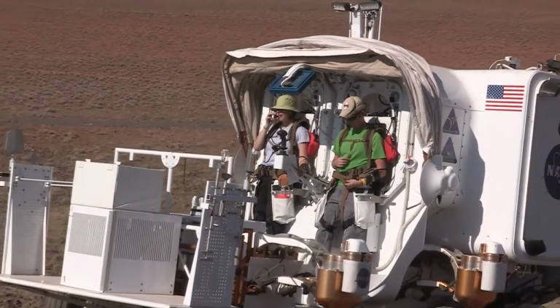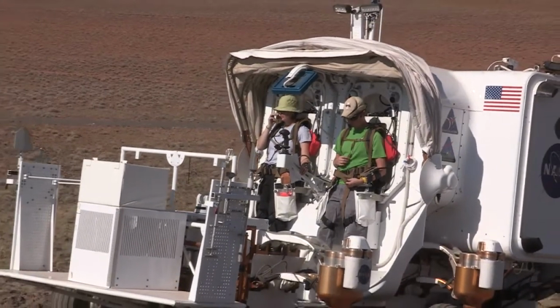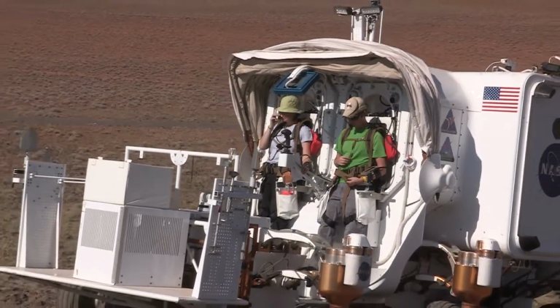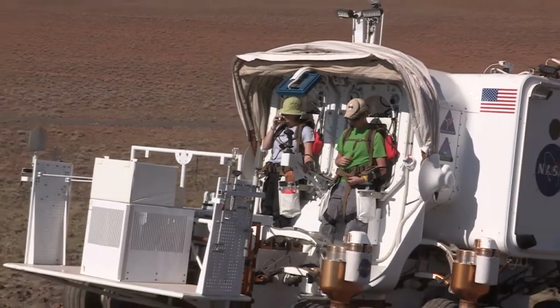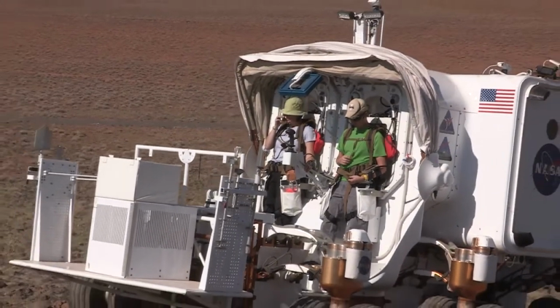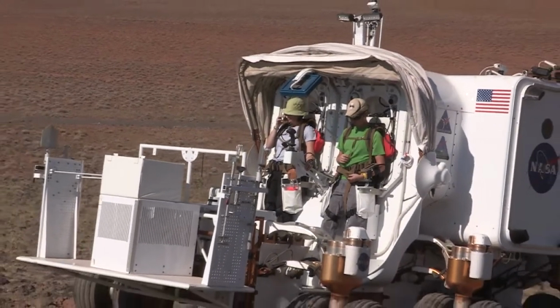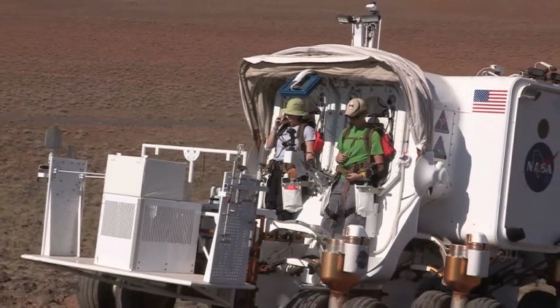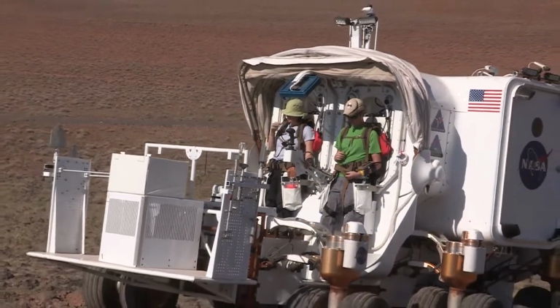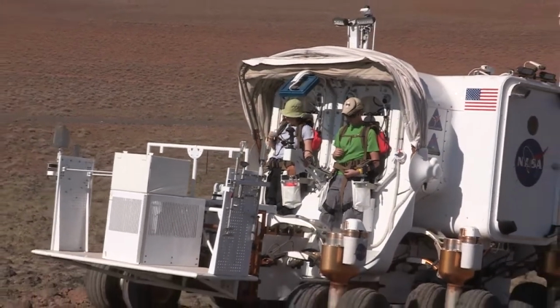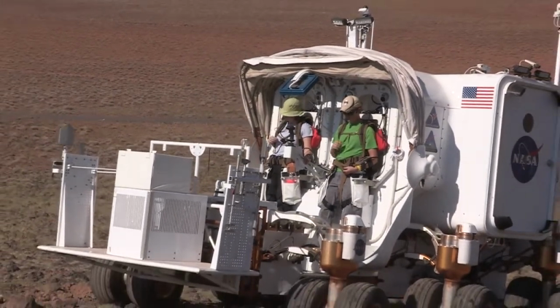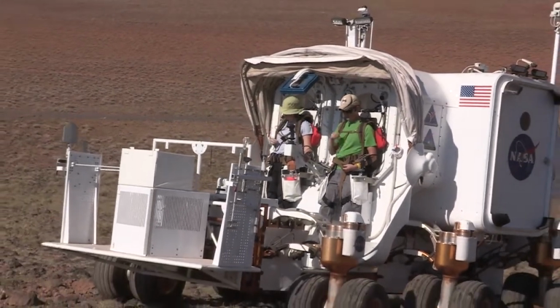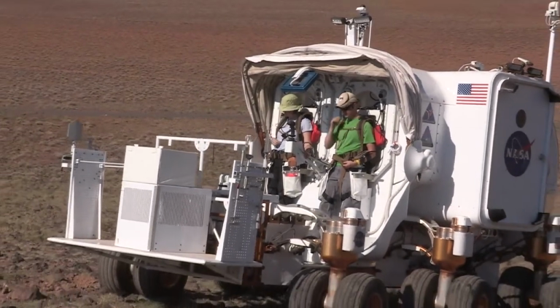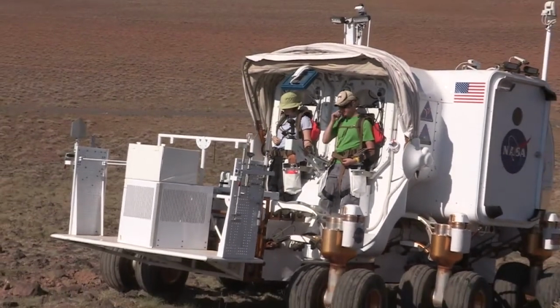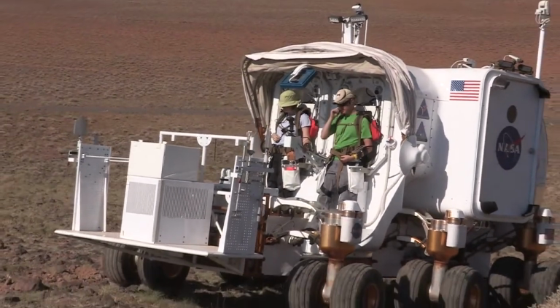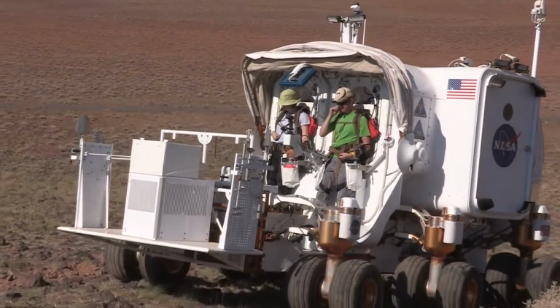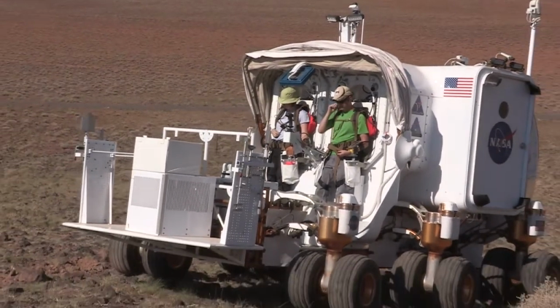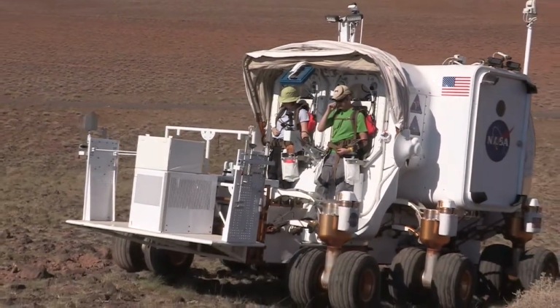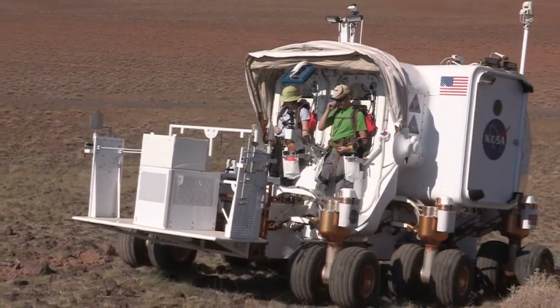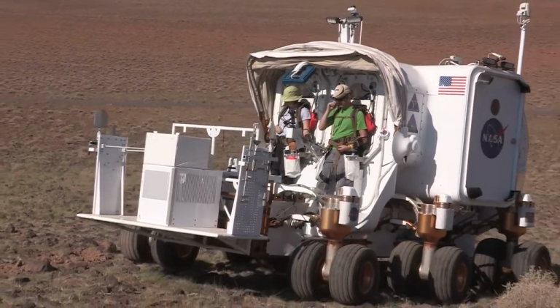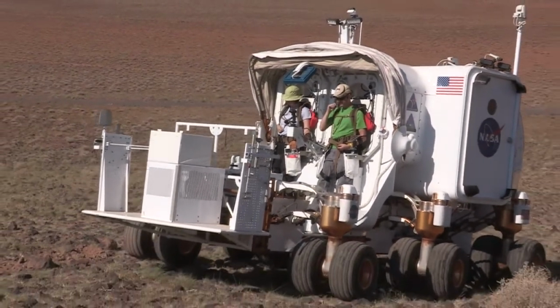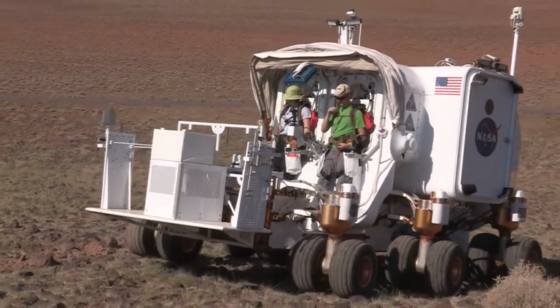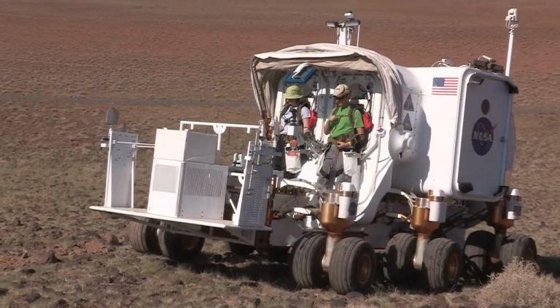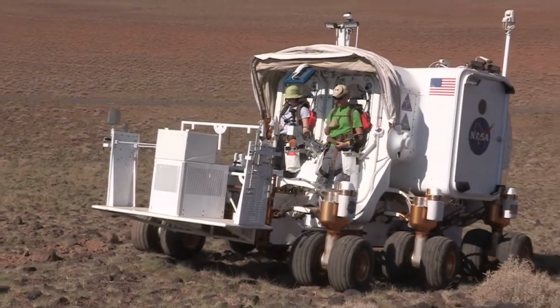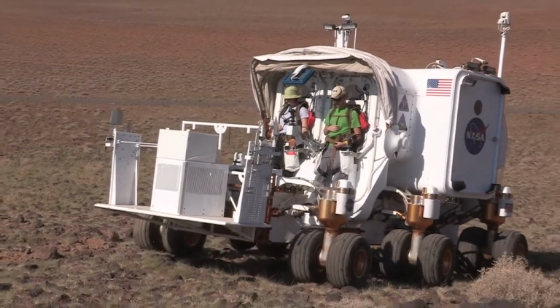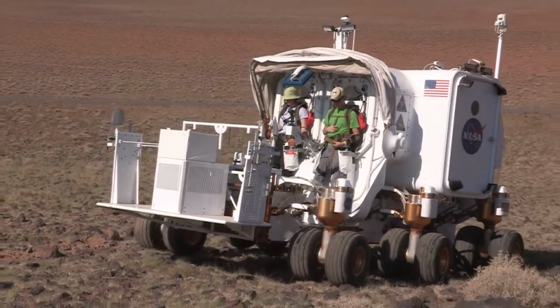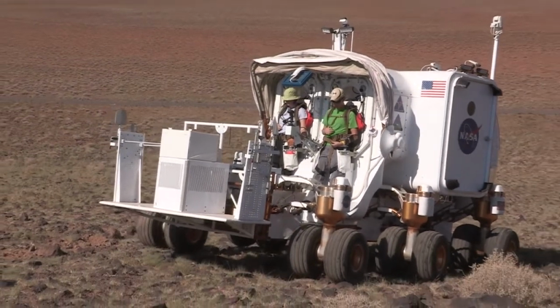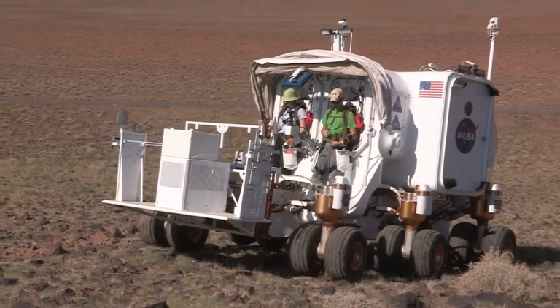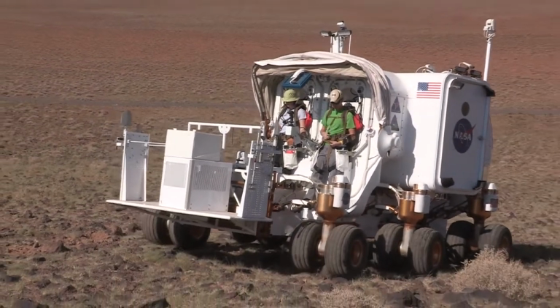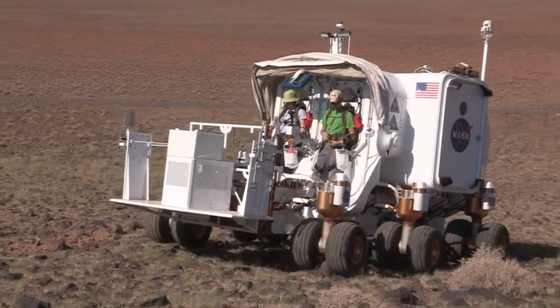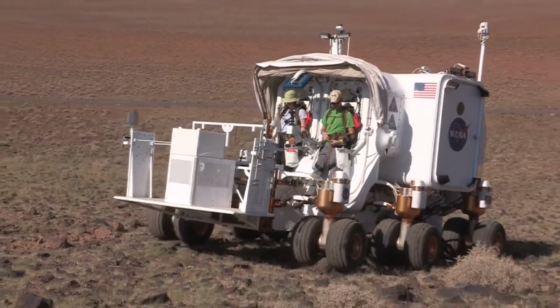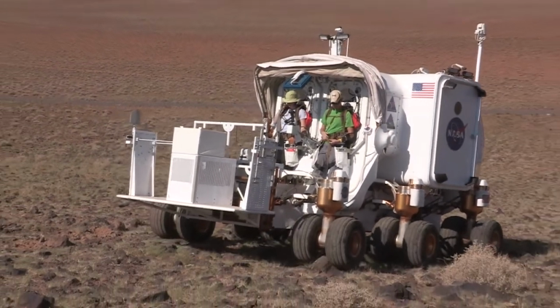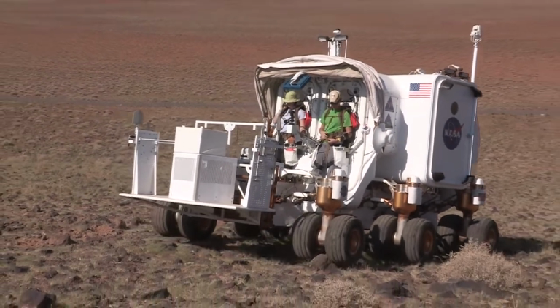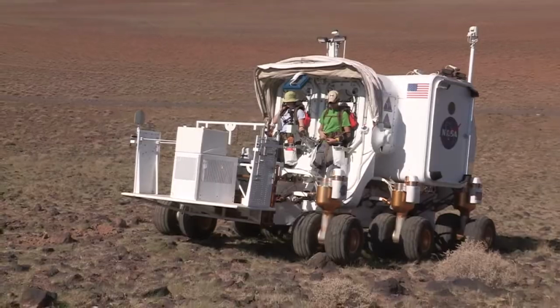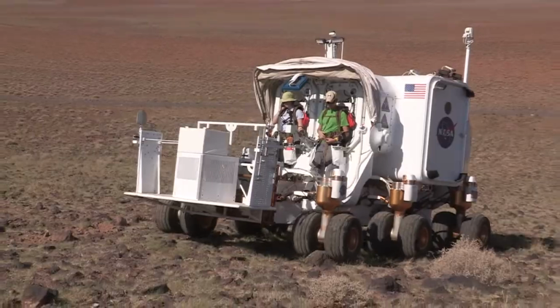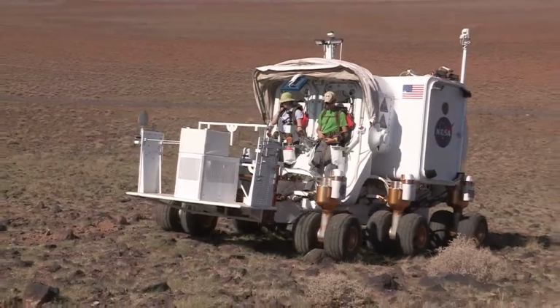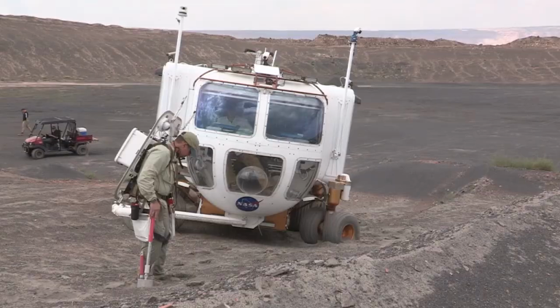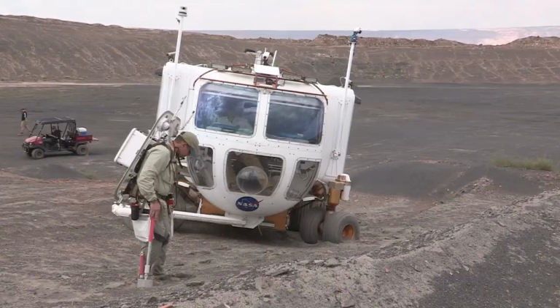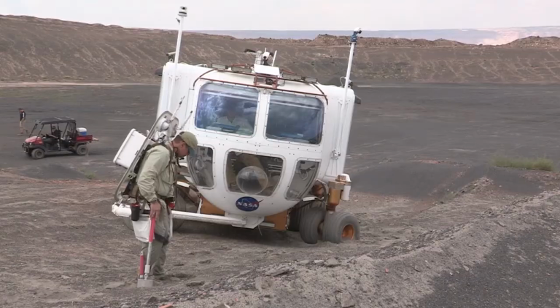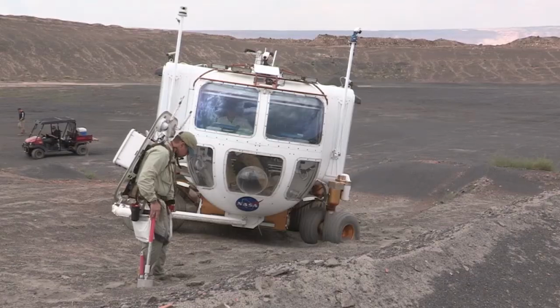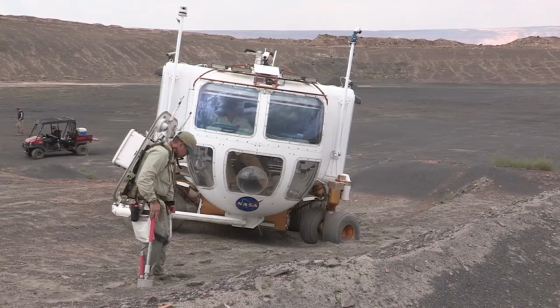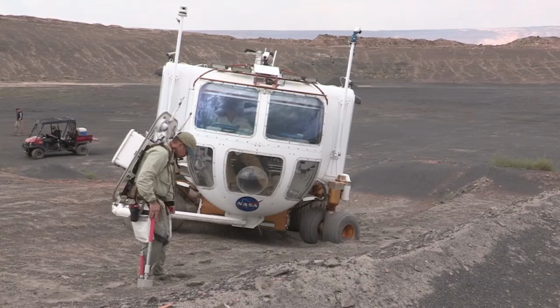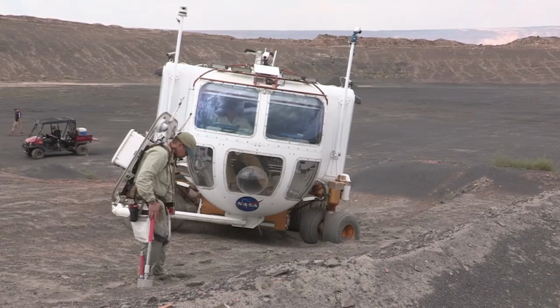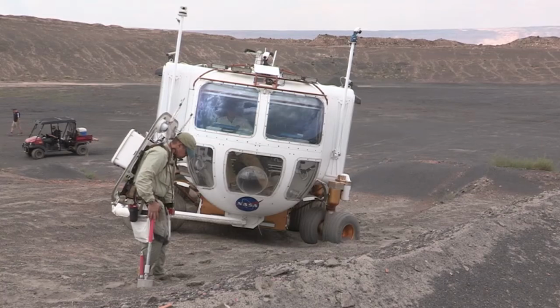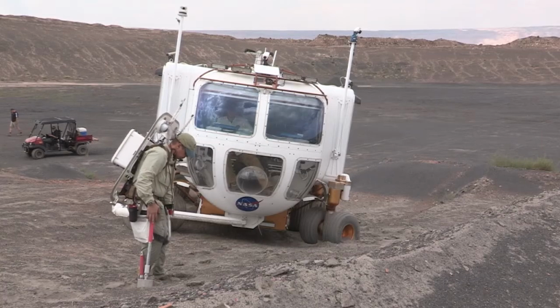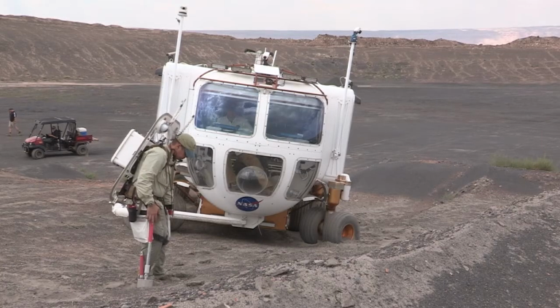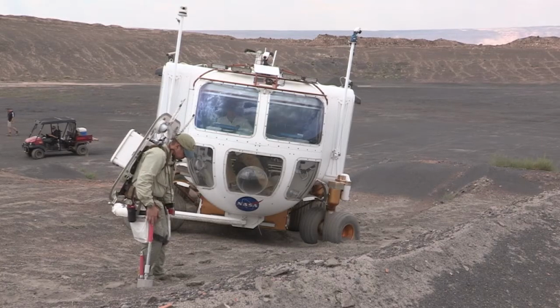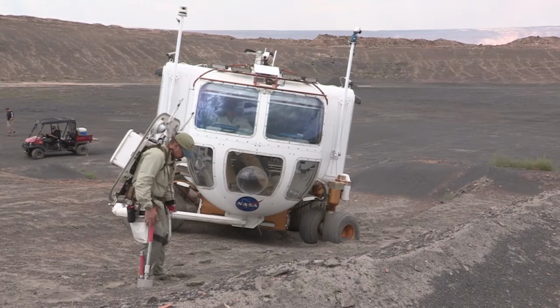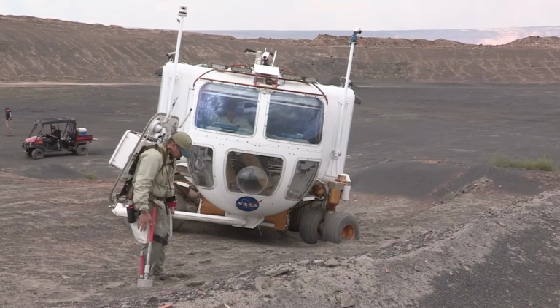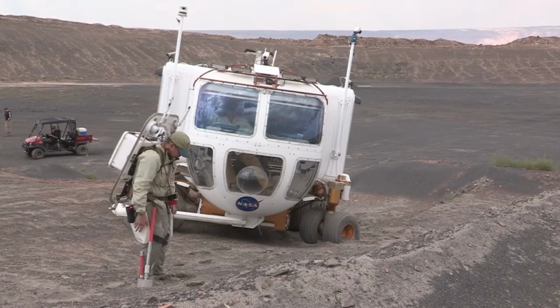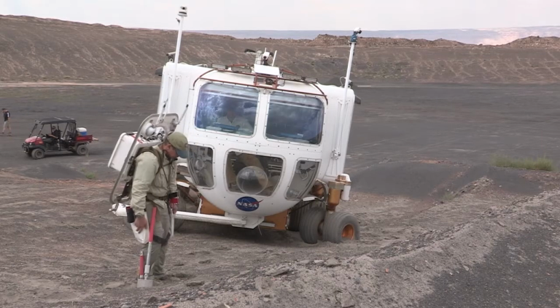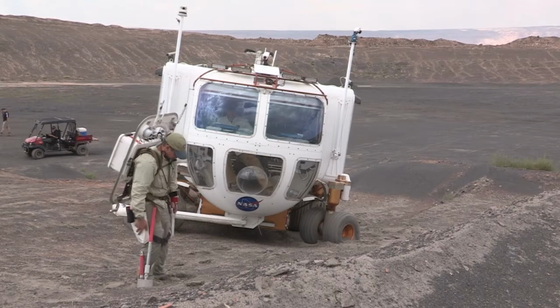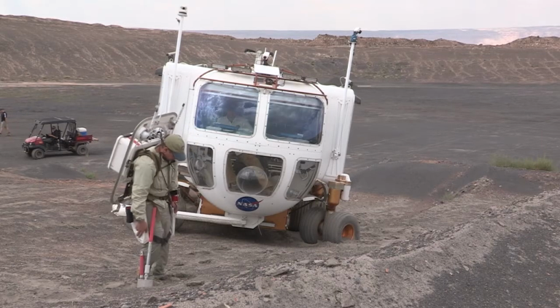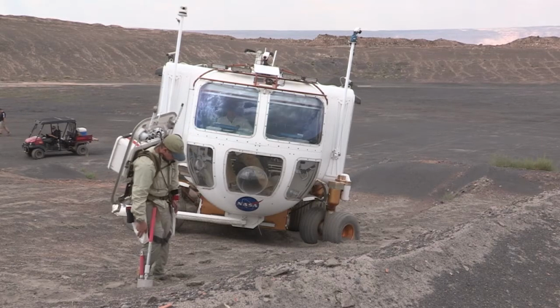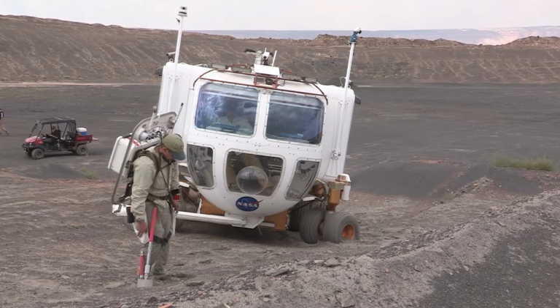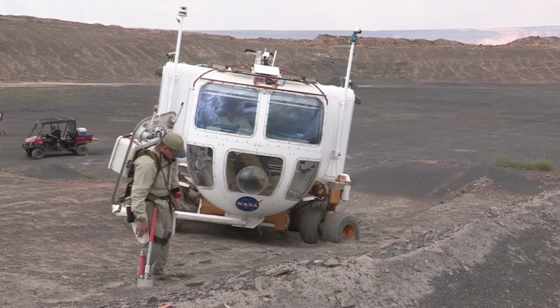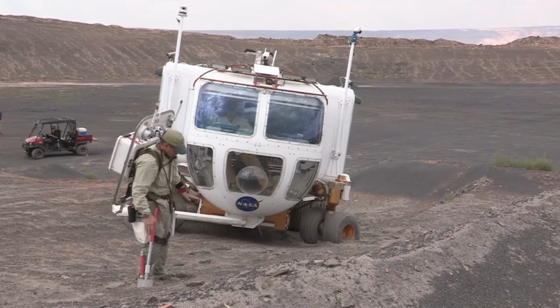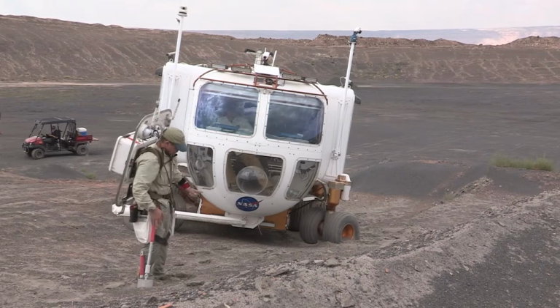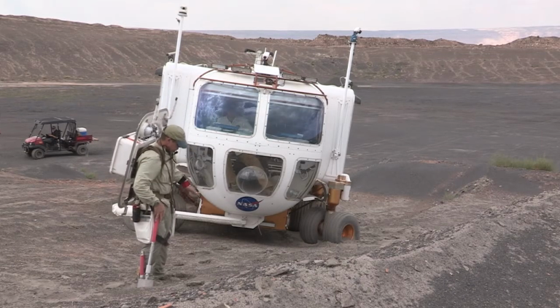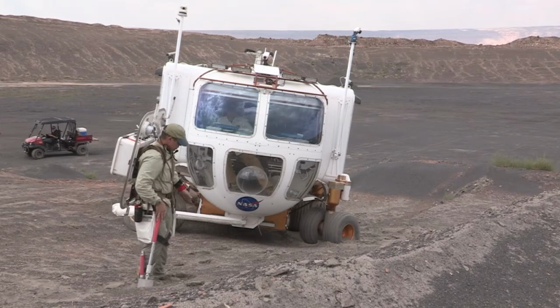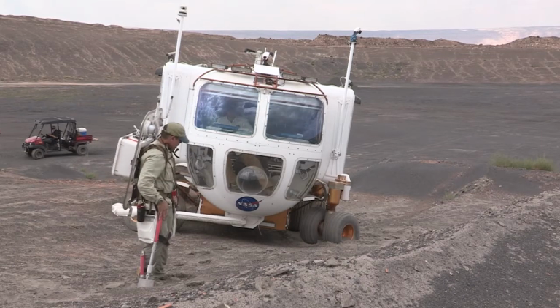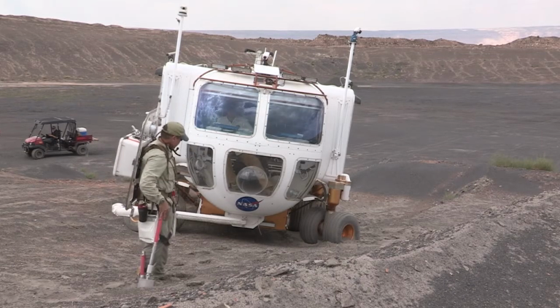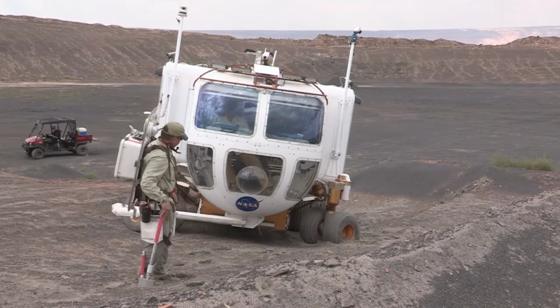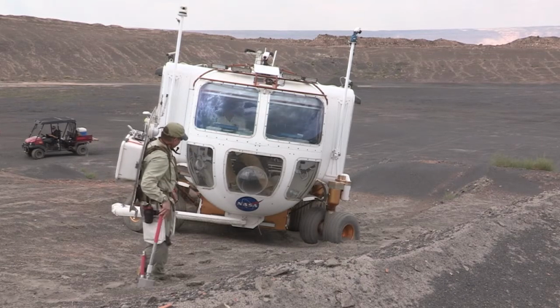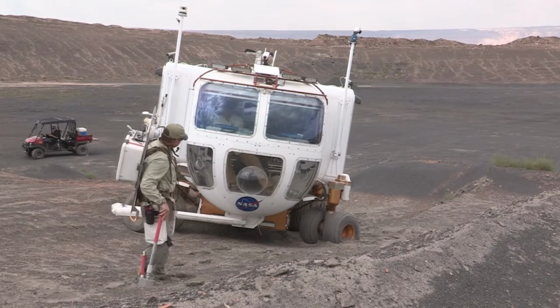Astronauts and geologists teamed as crew members for the mission, bringing together mission operations and science experience.